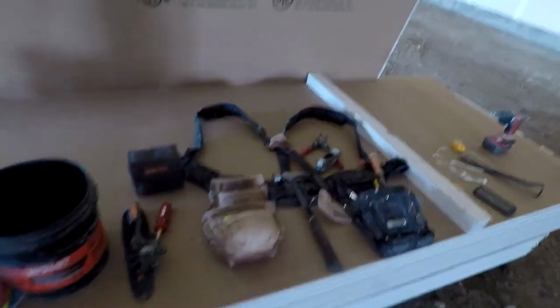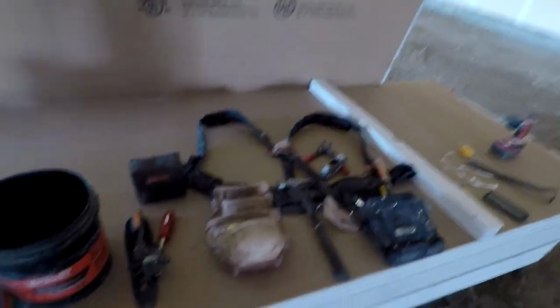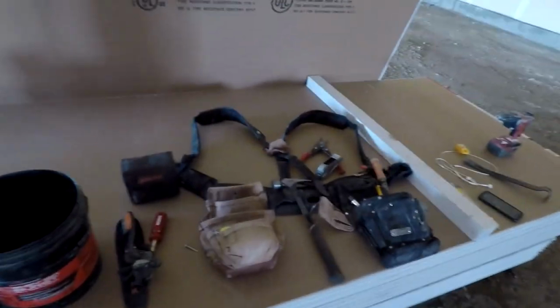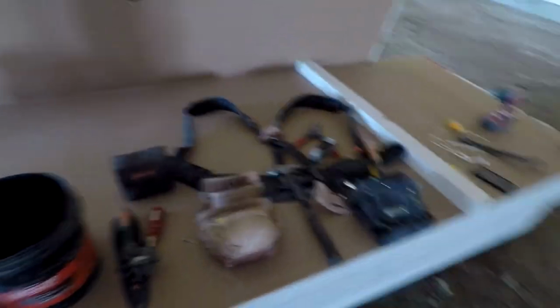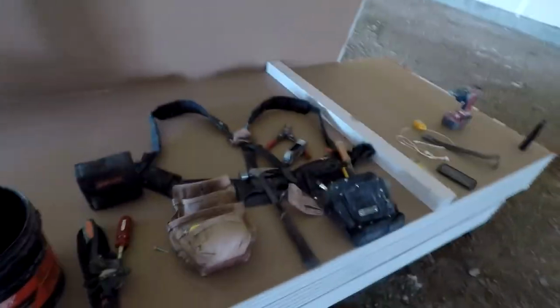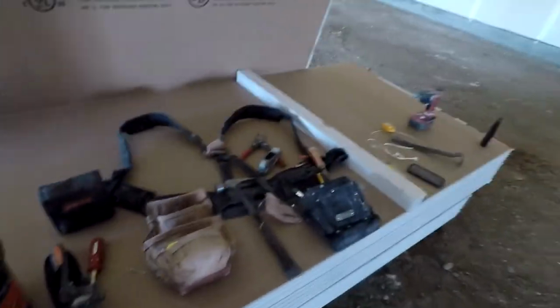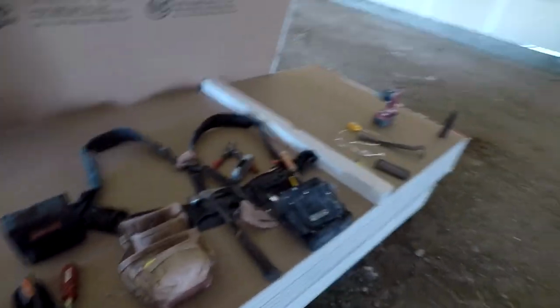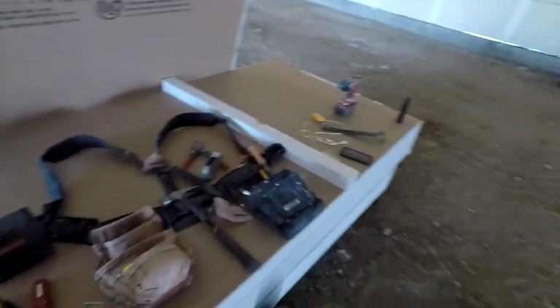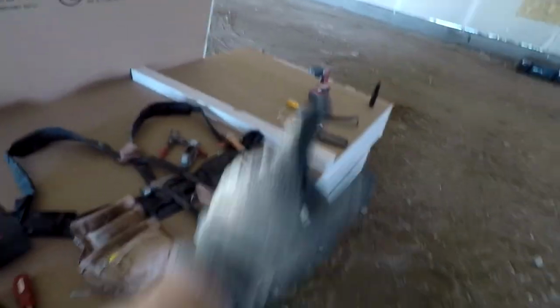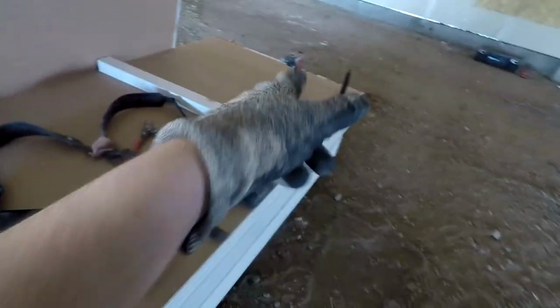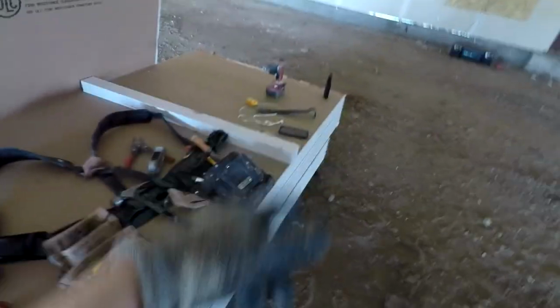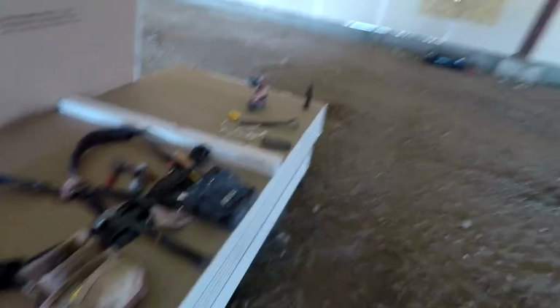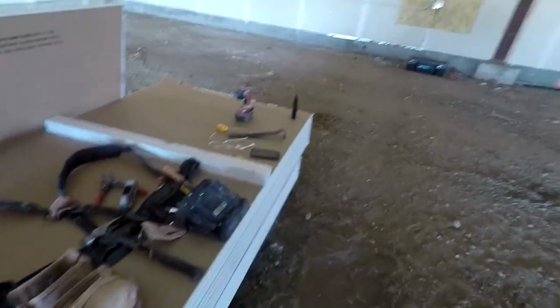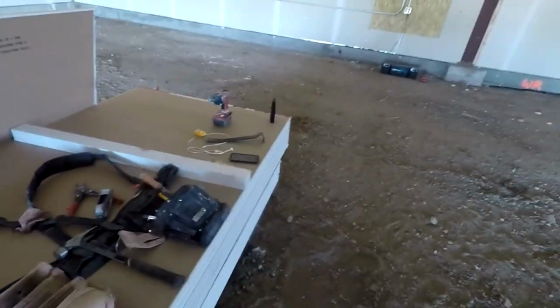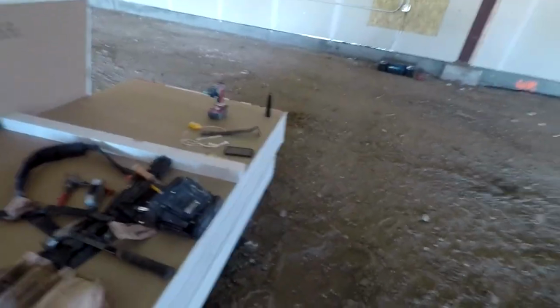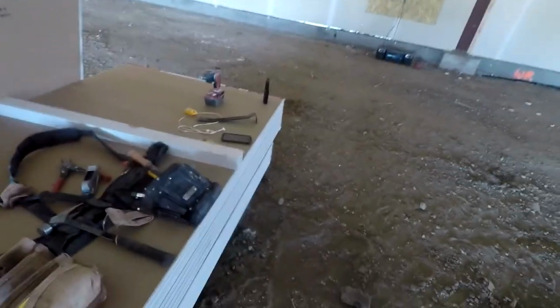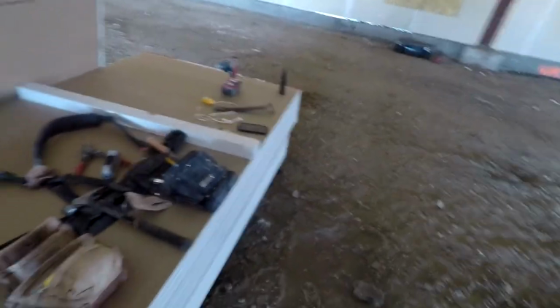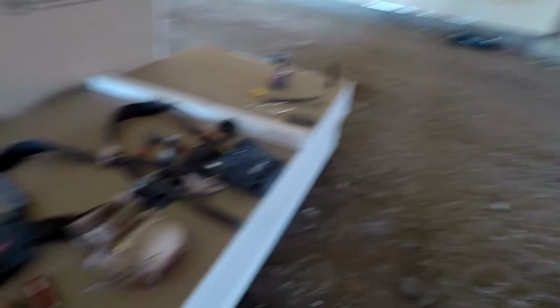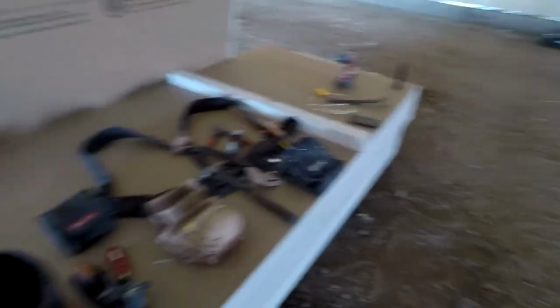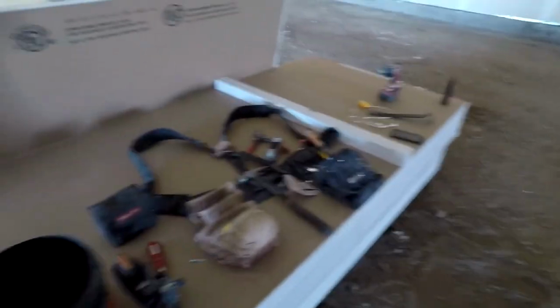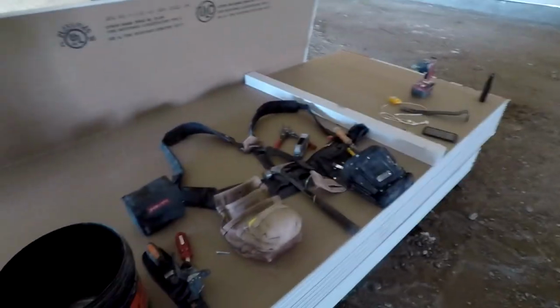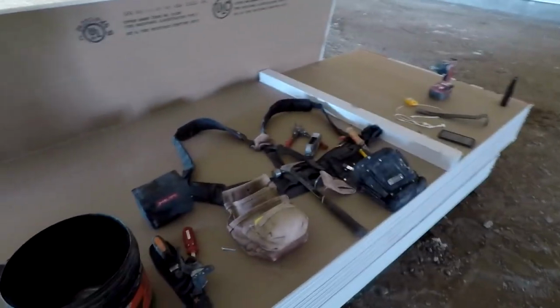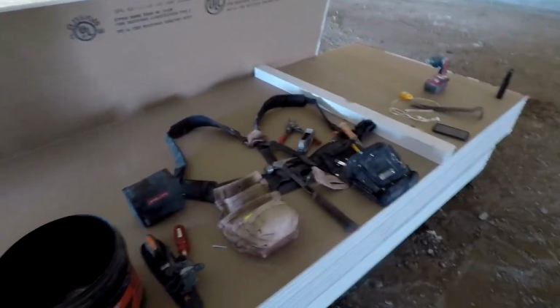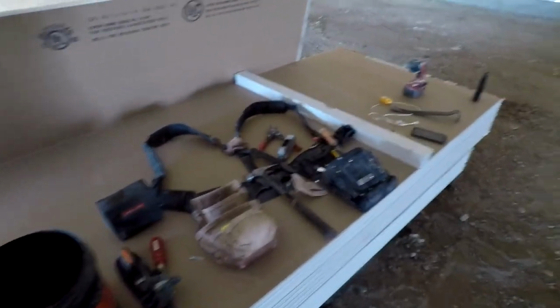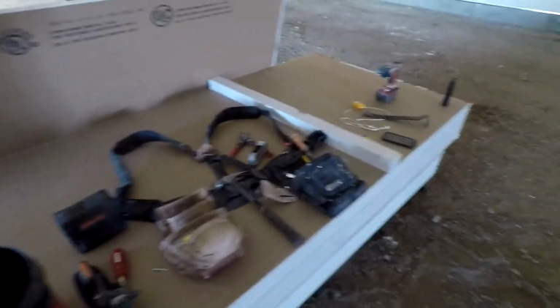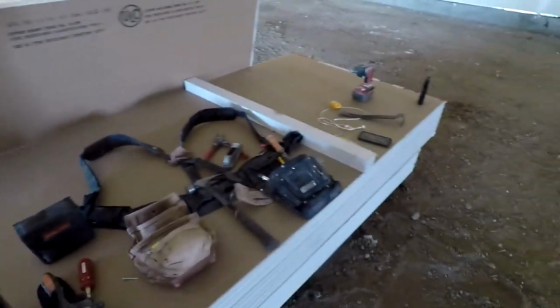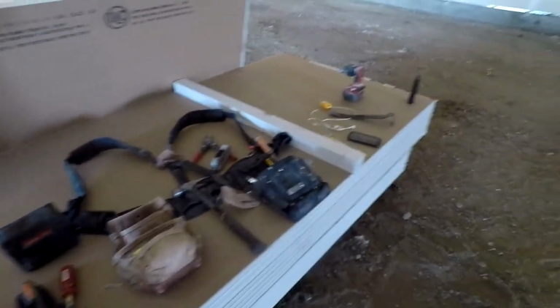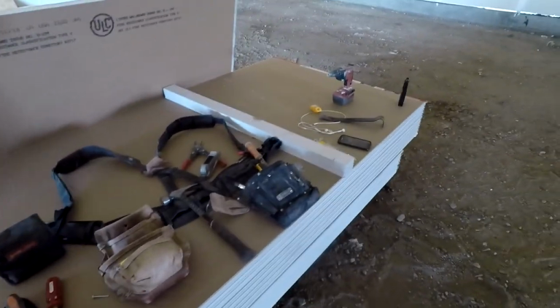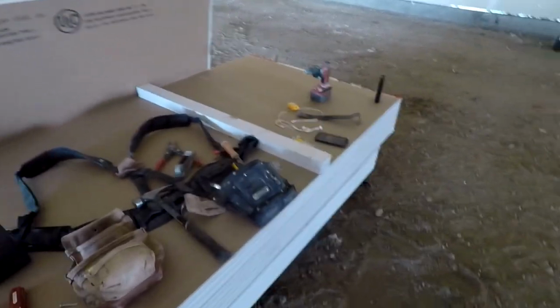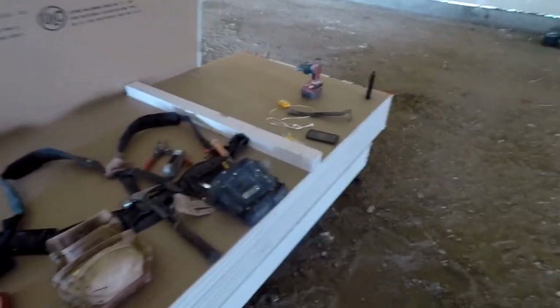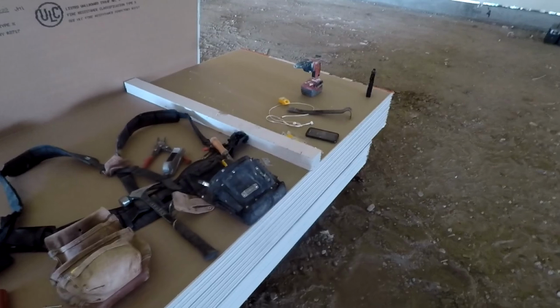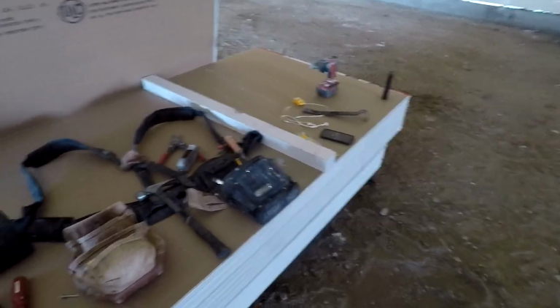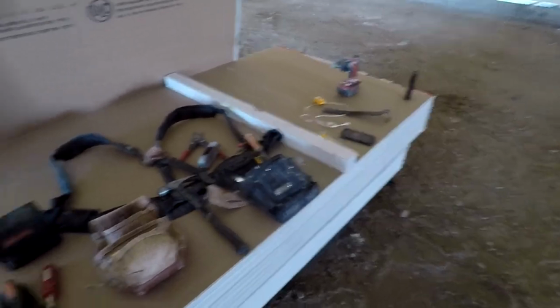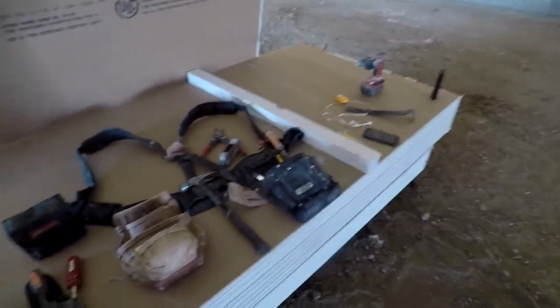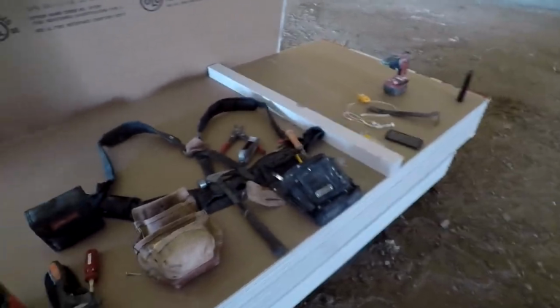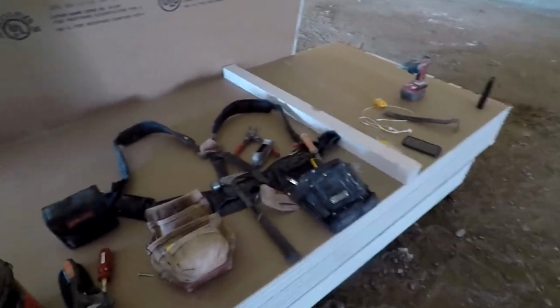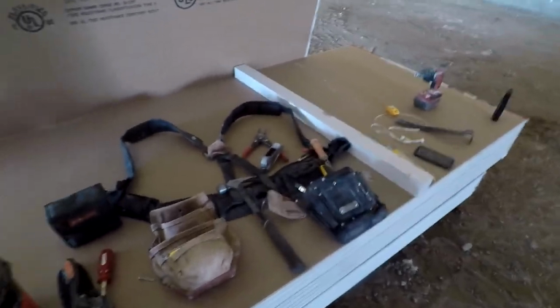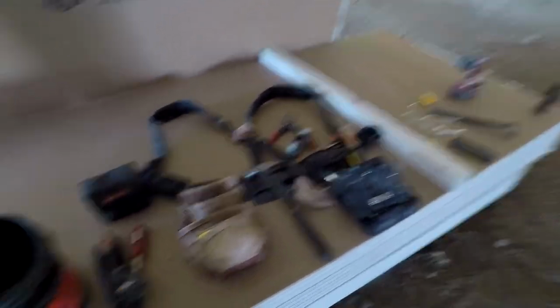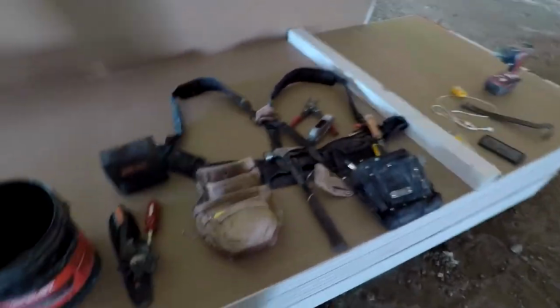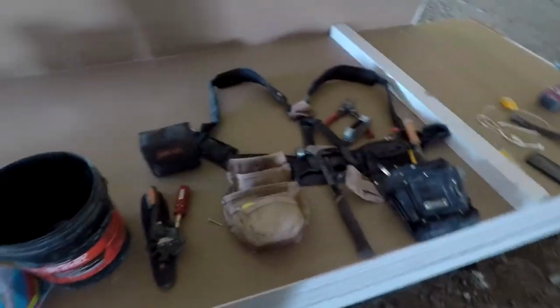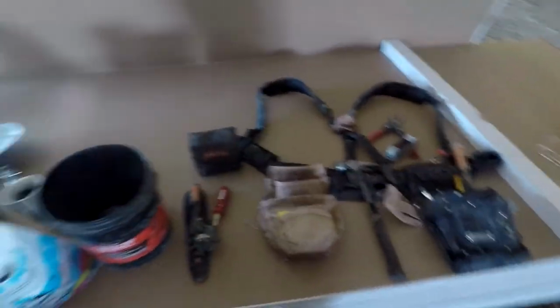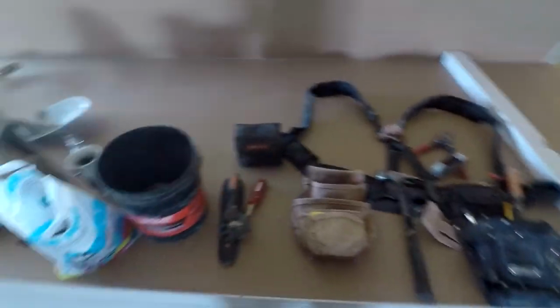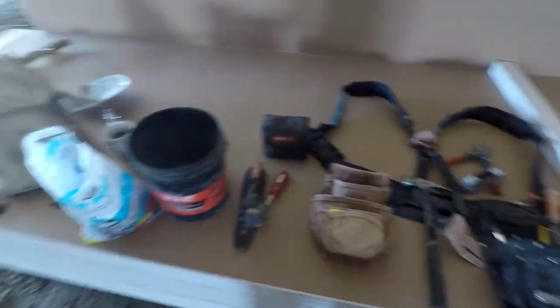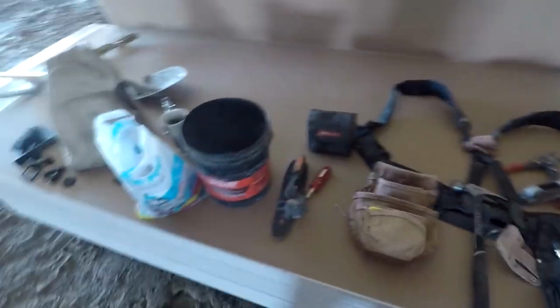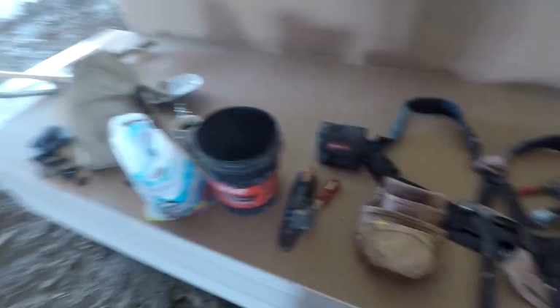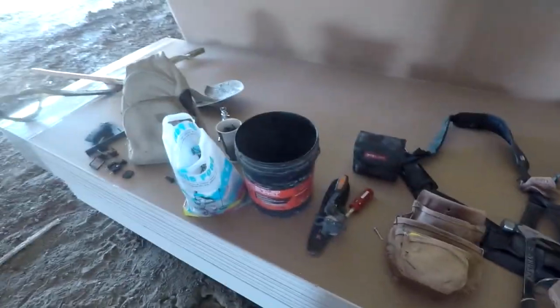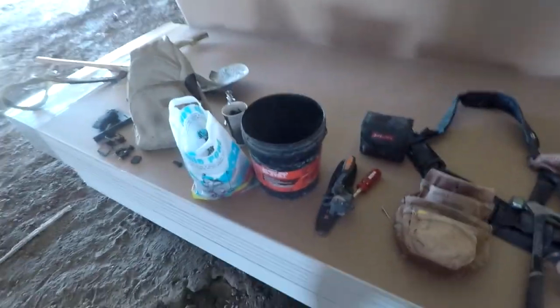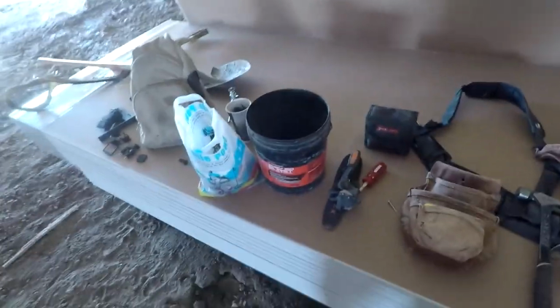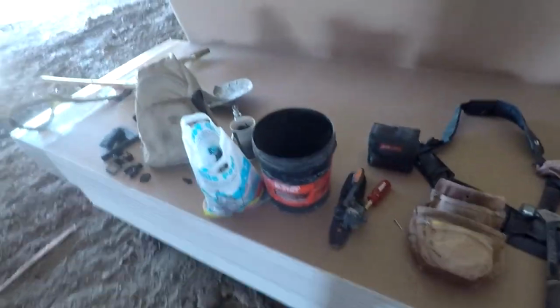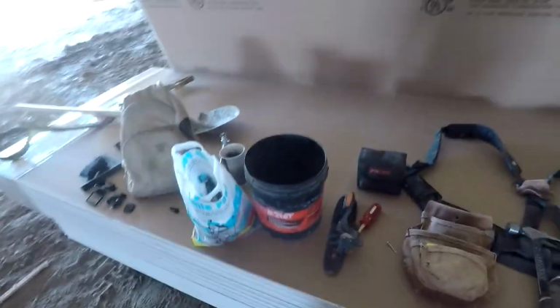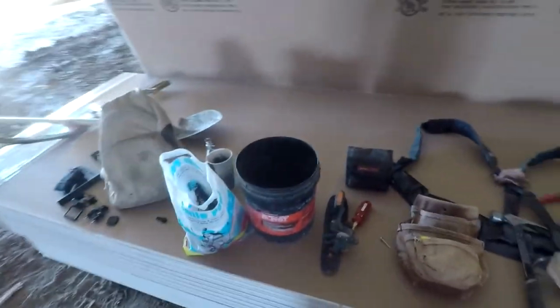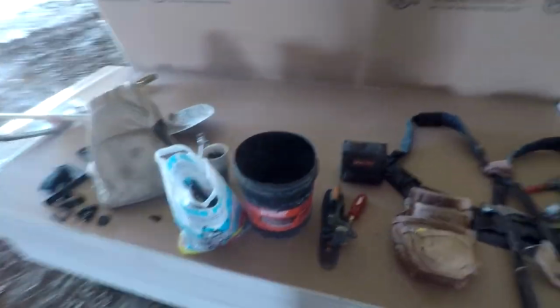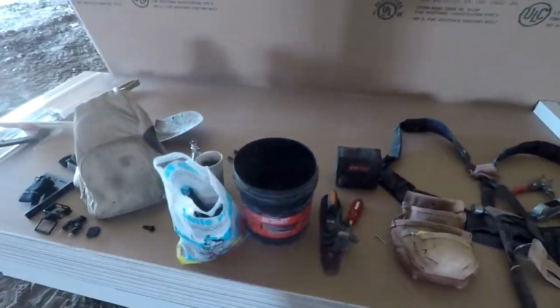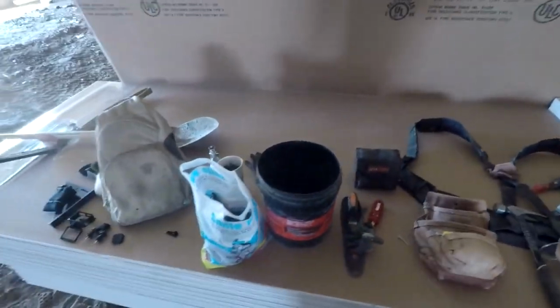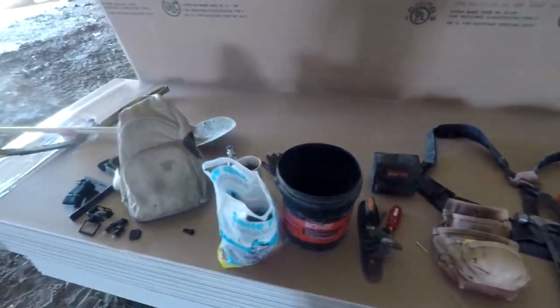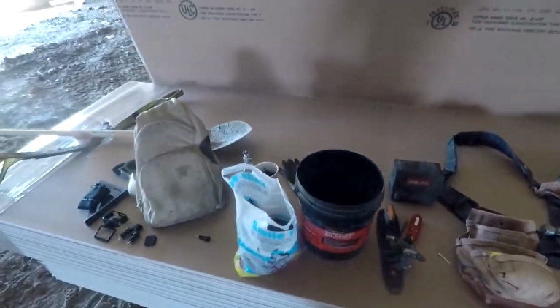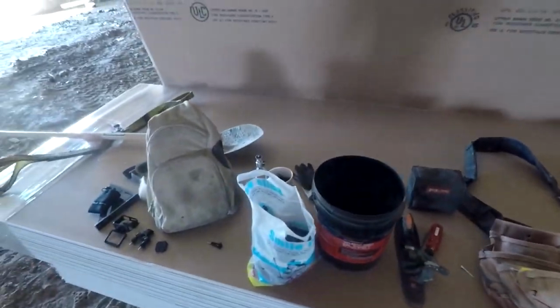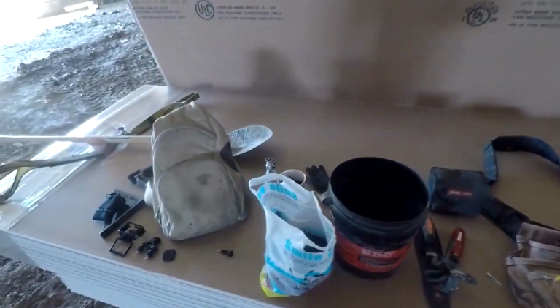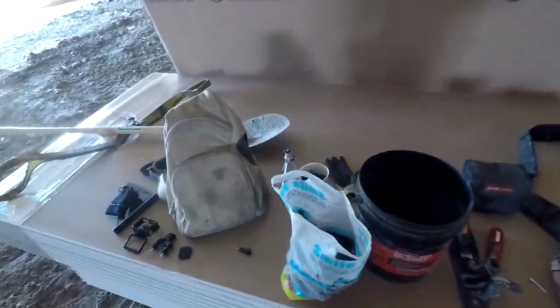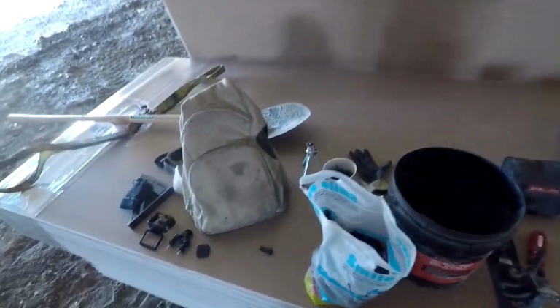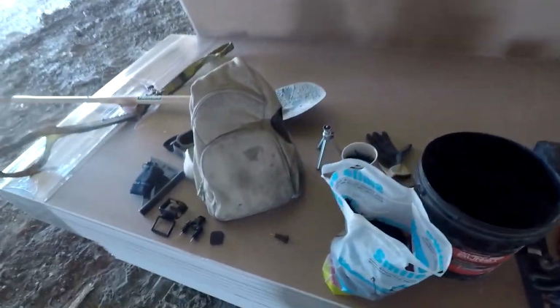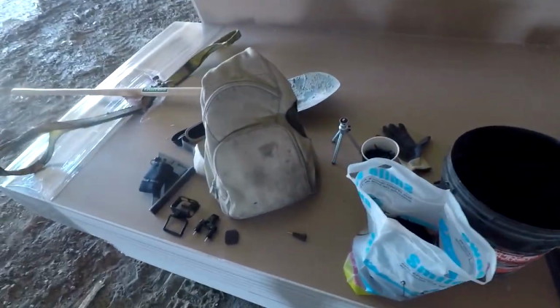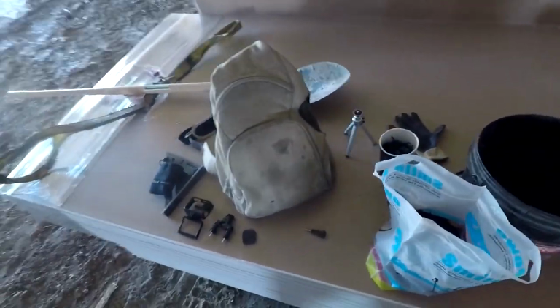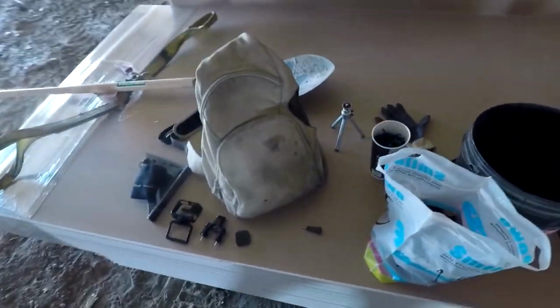The replacement charger for the Hilti is only $40 and it'll charge the battery in a half hour or less.